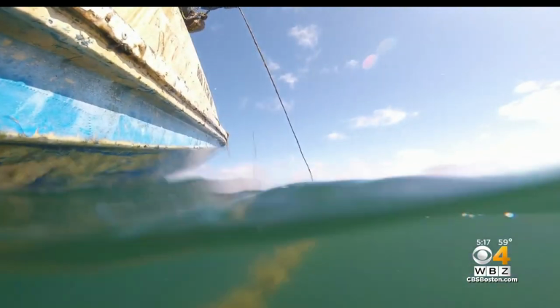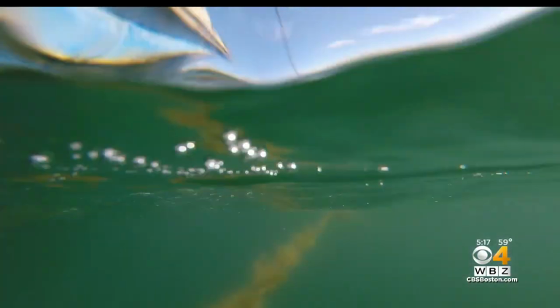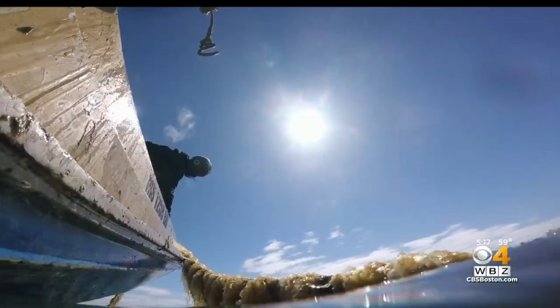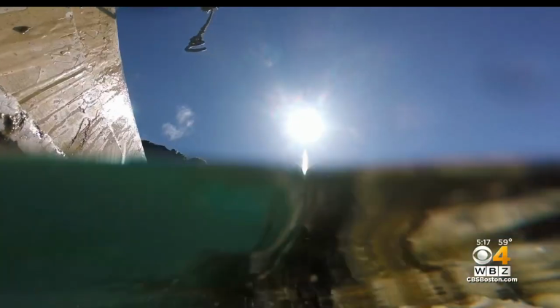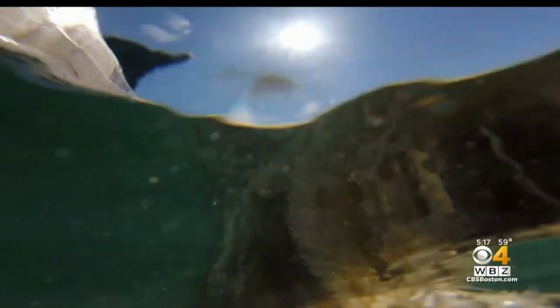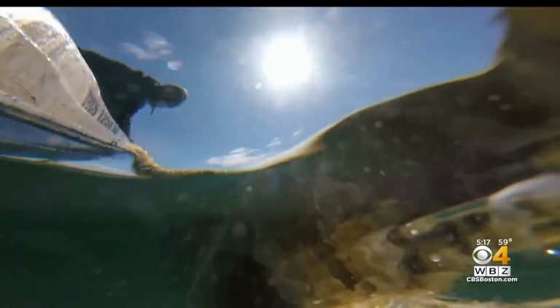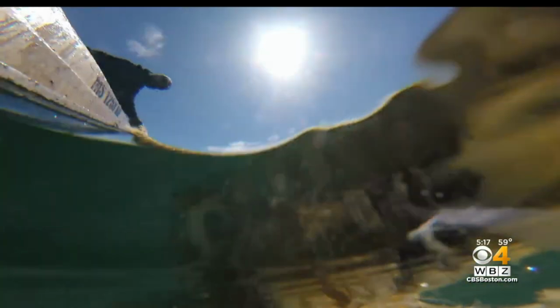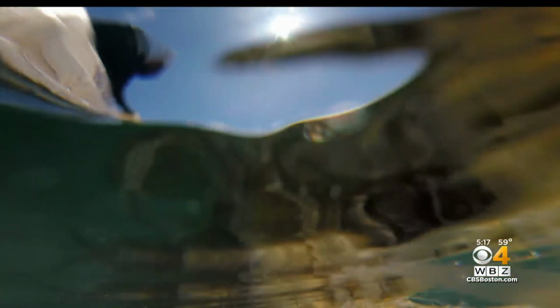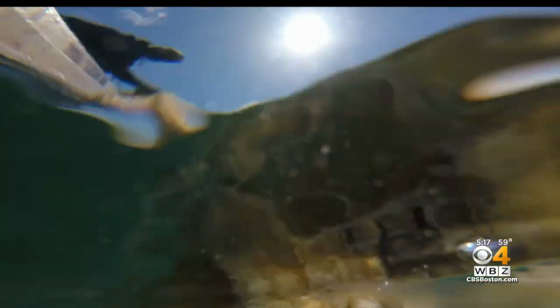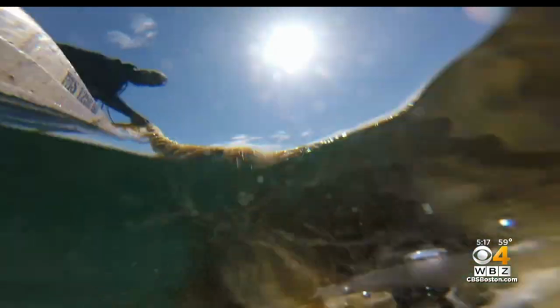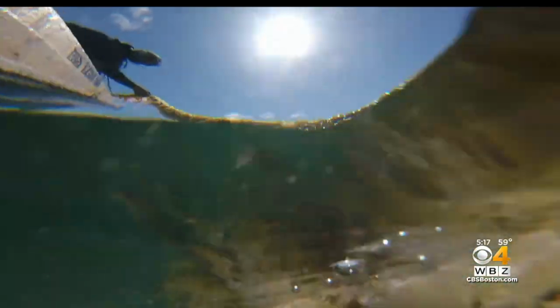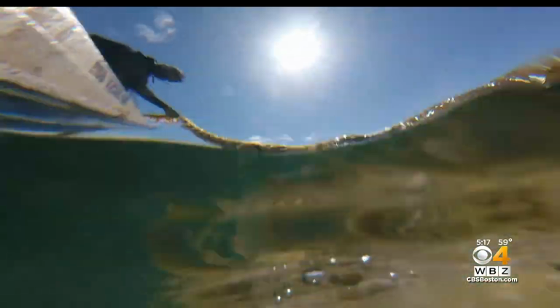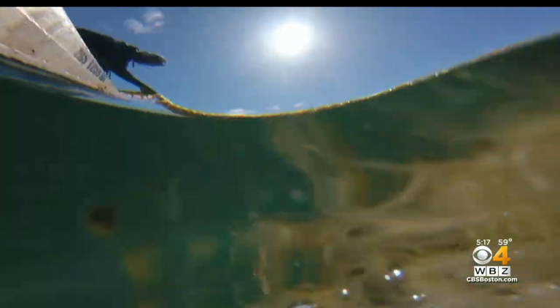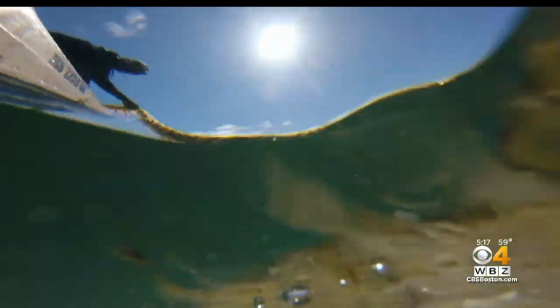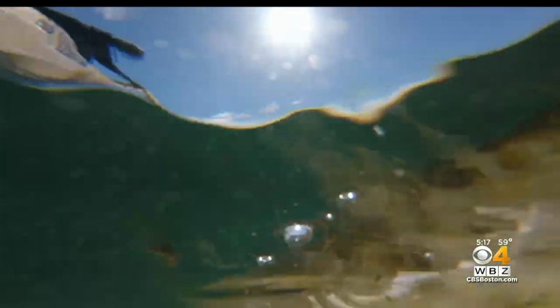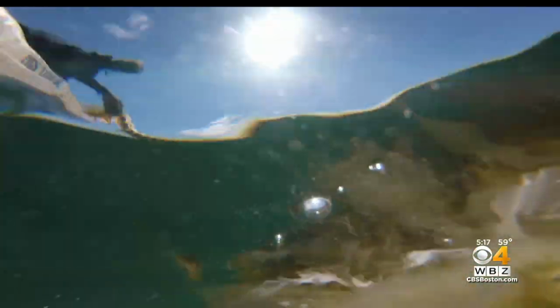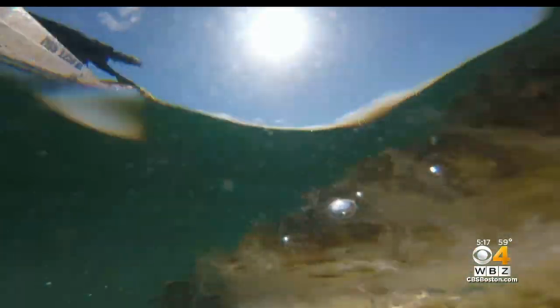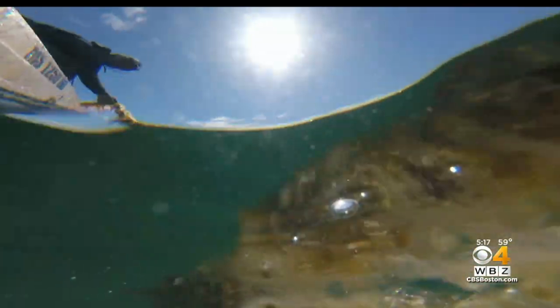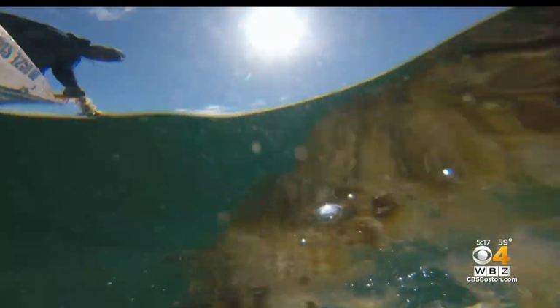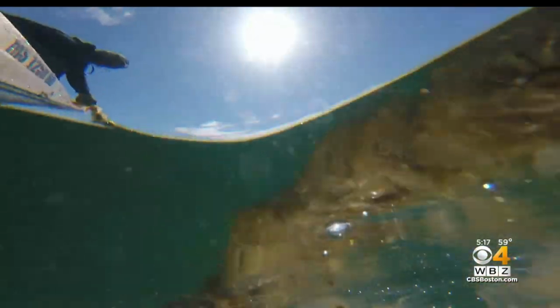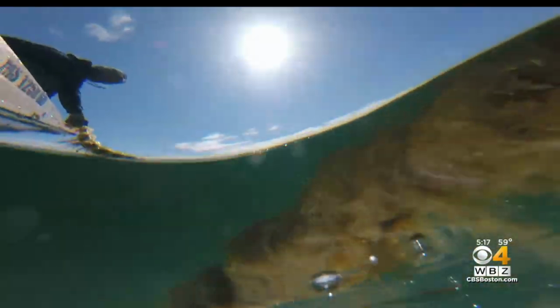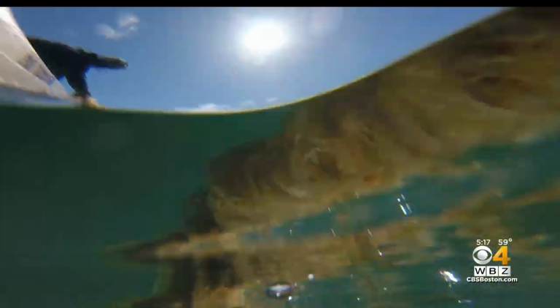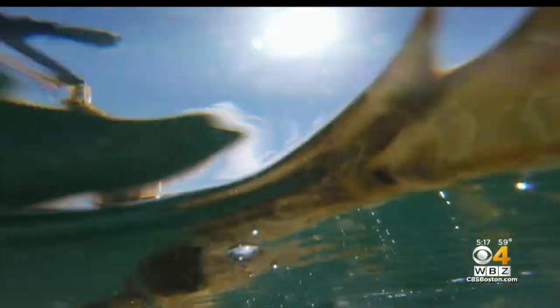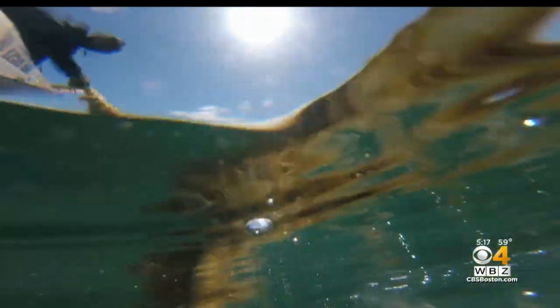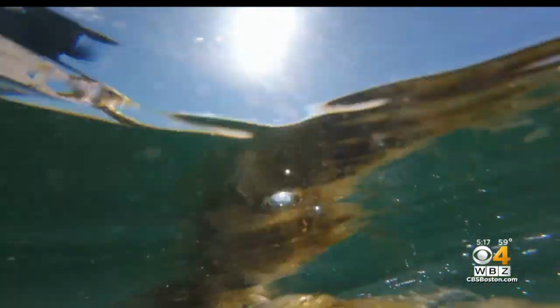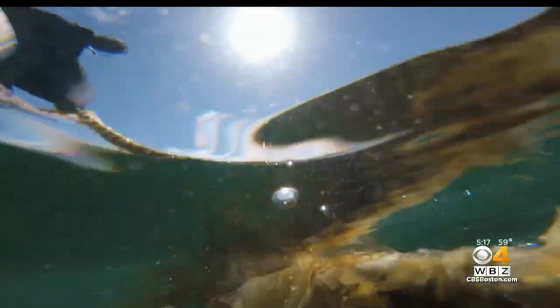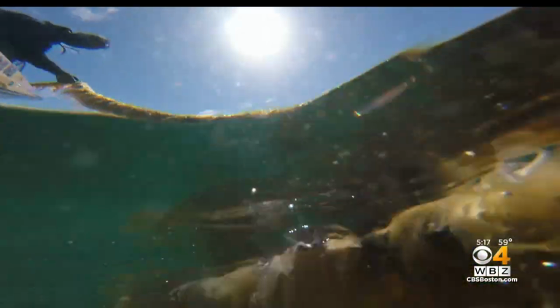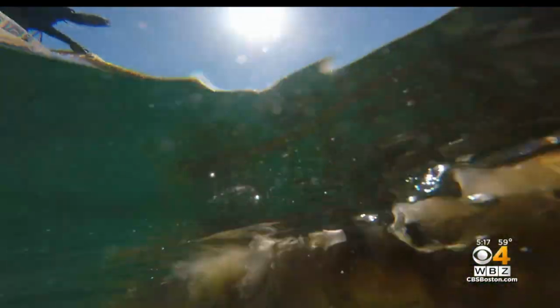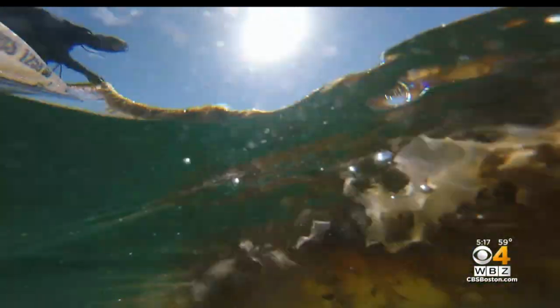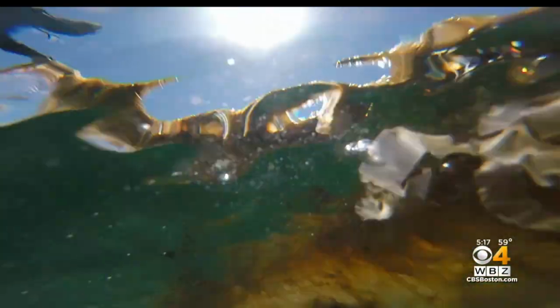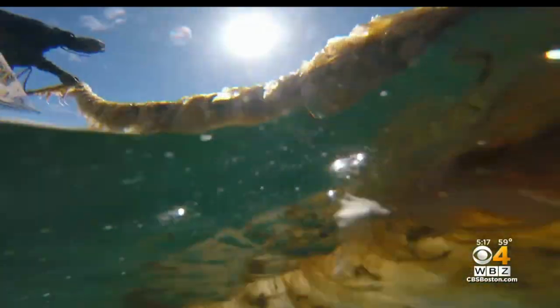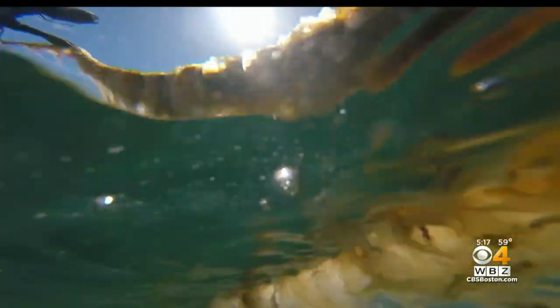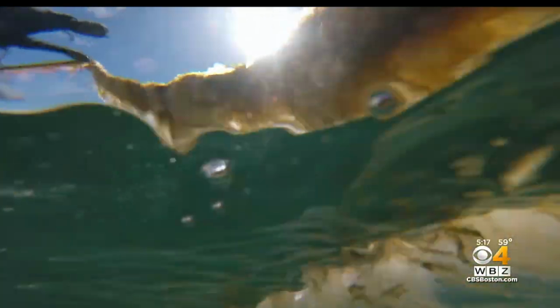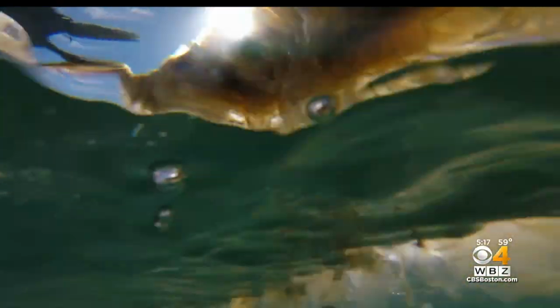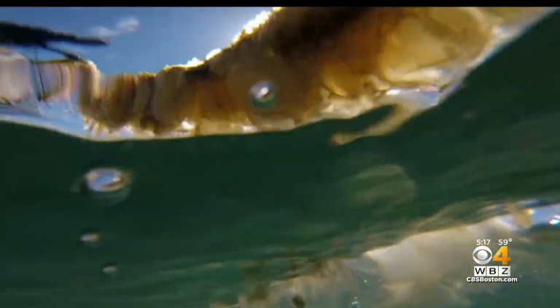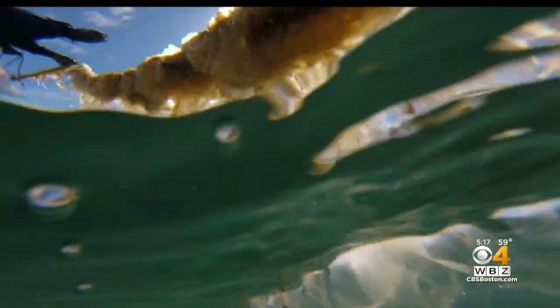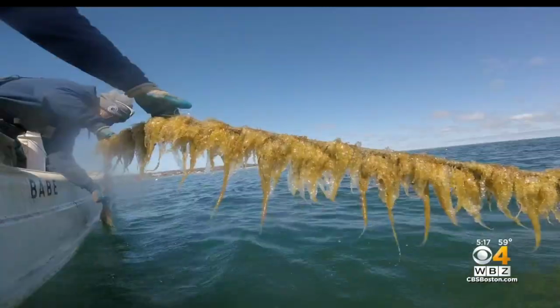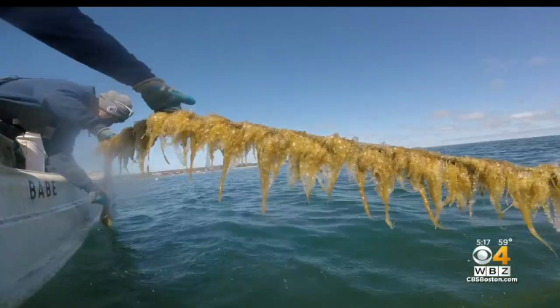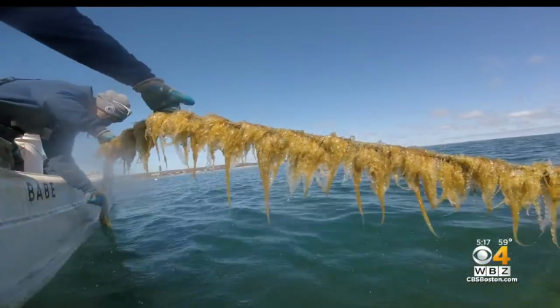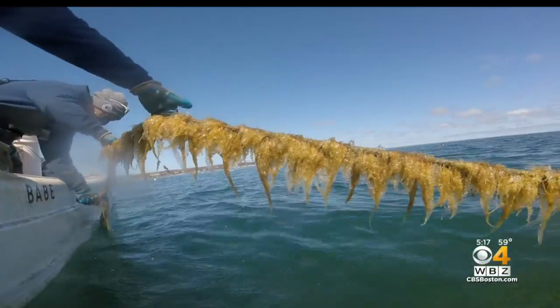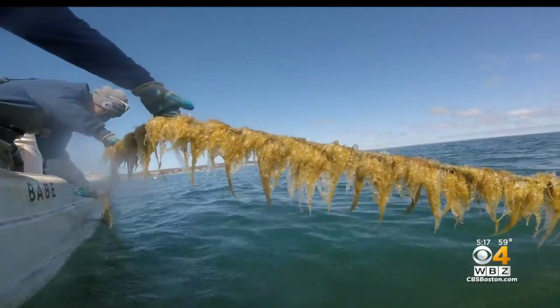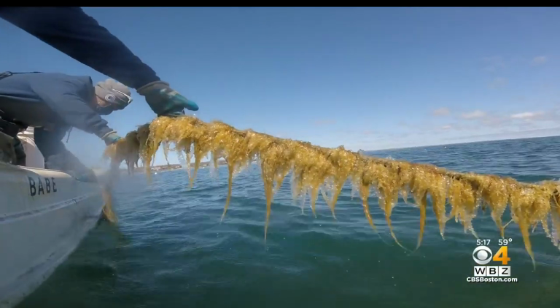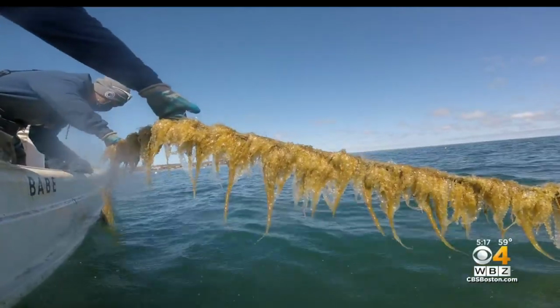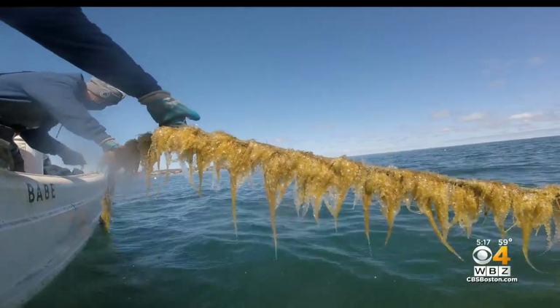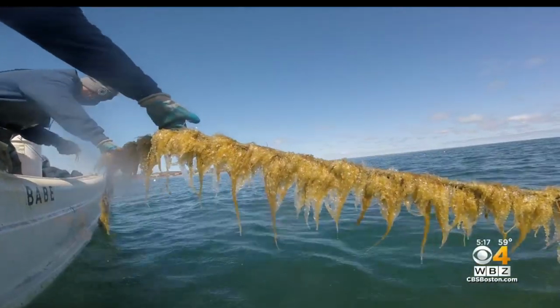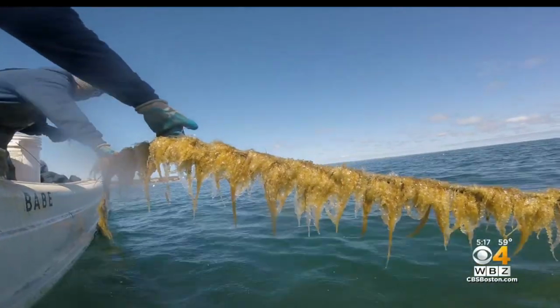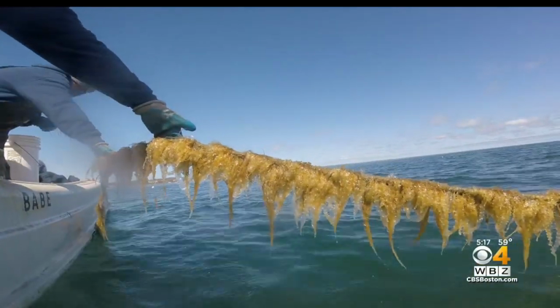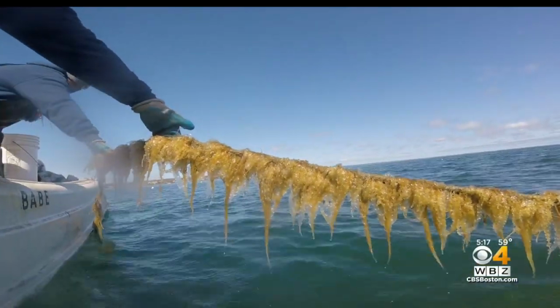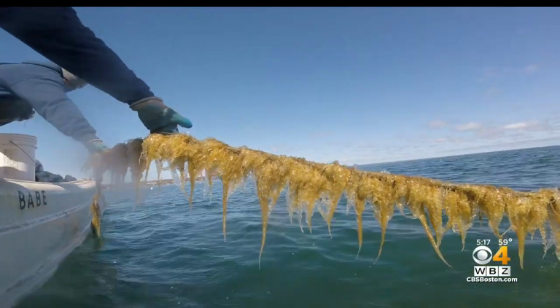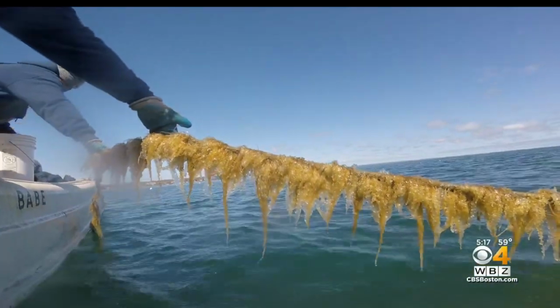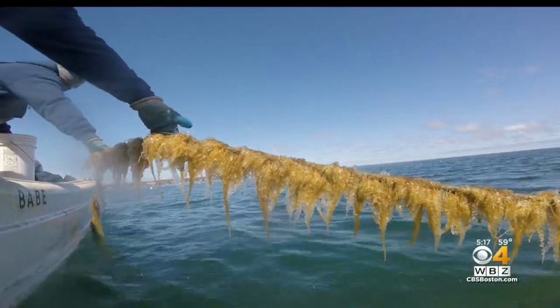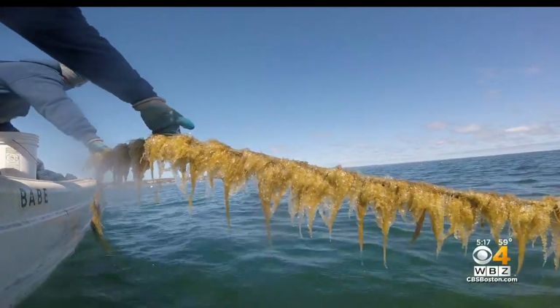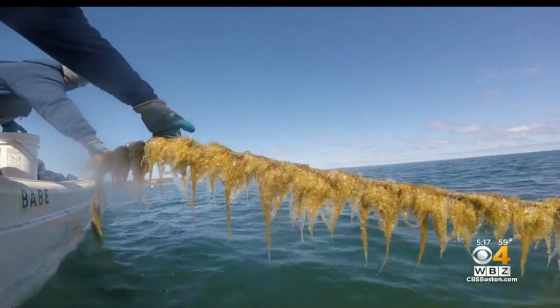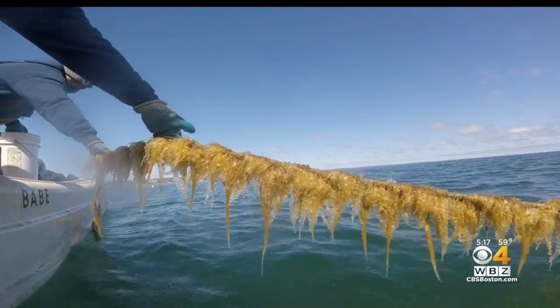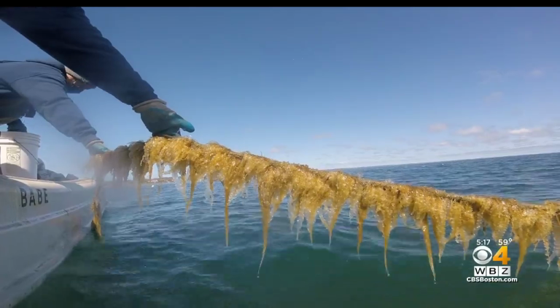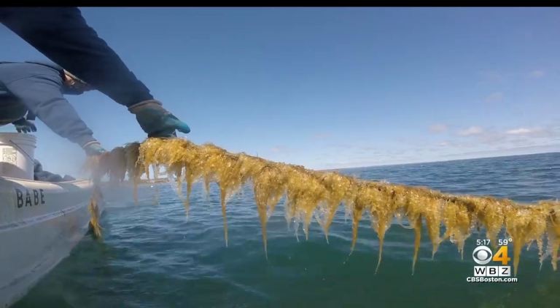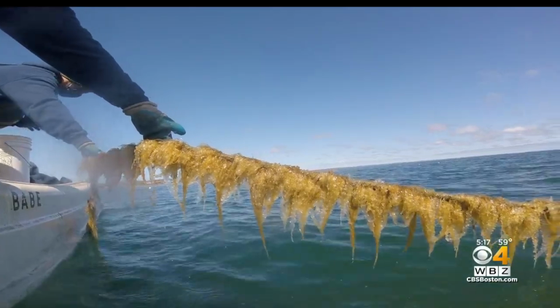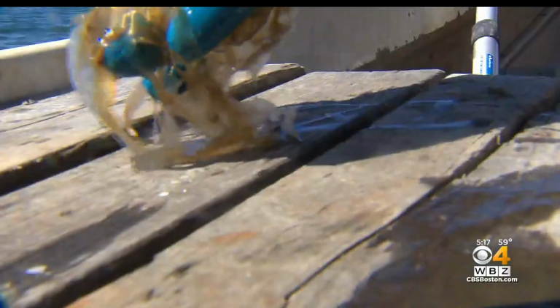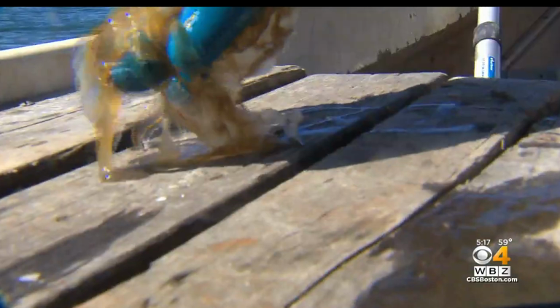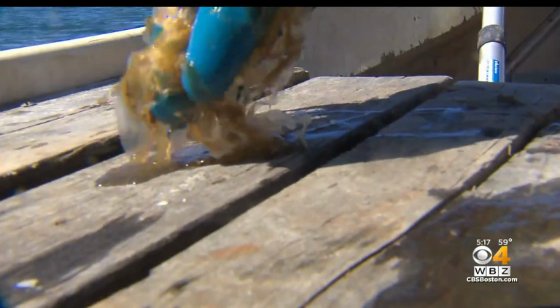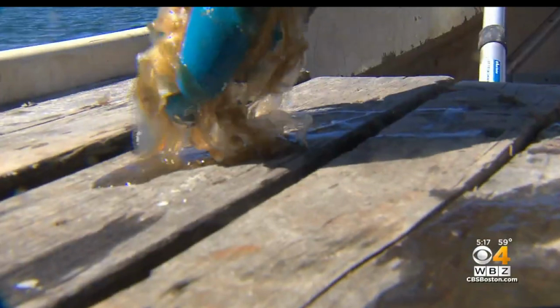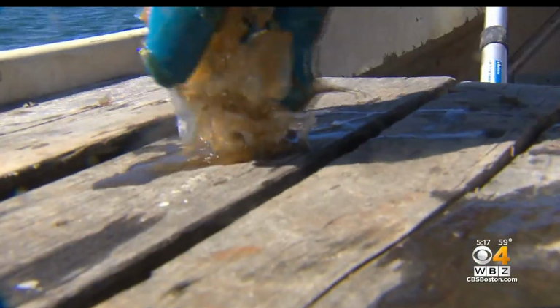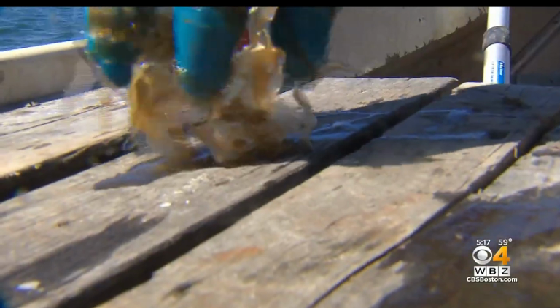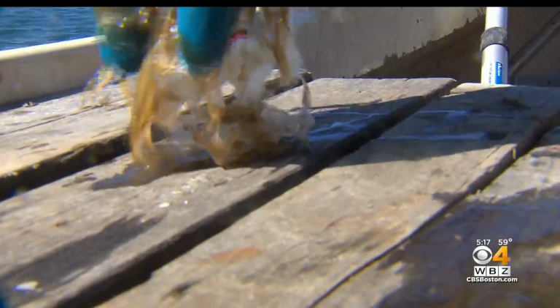Their sugar kelp raises the pH level in the water, protecting the oysters from acidic water. Plus, it's edible.